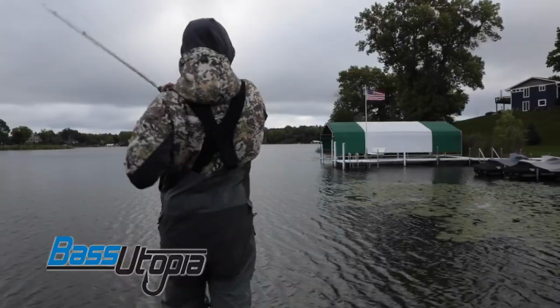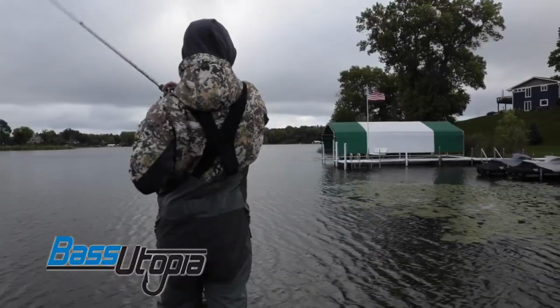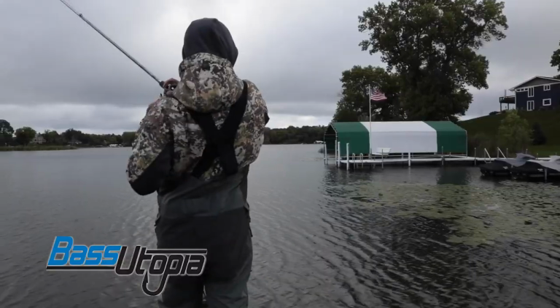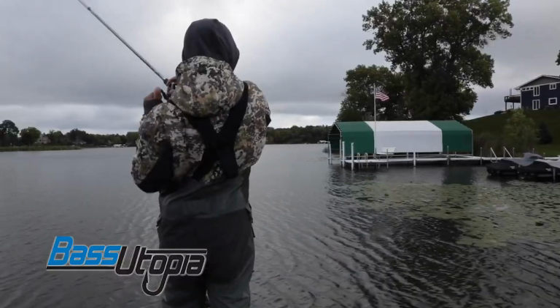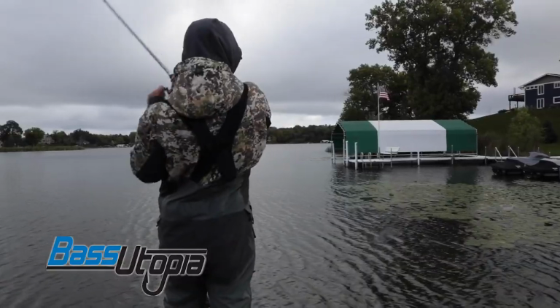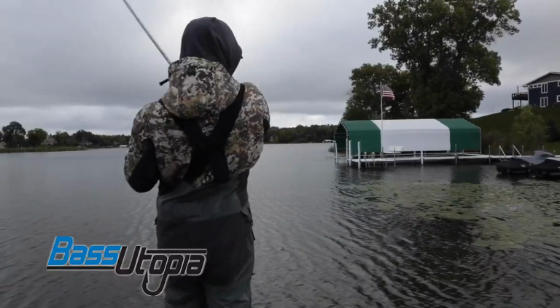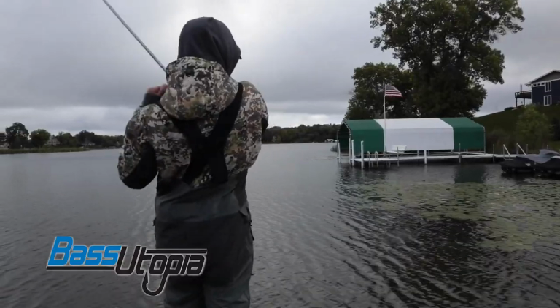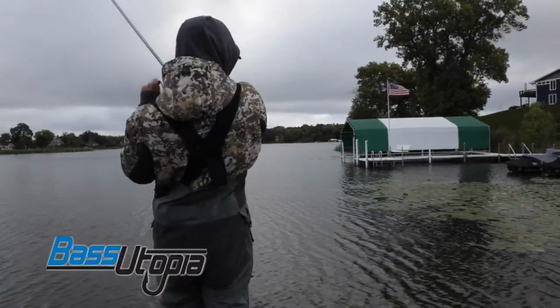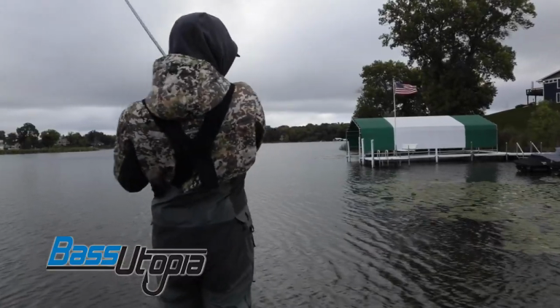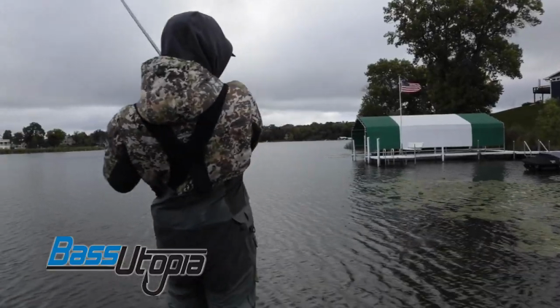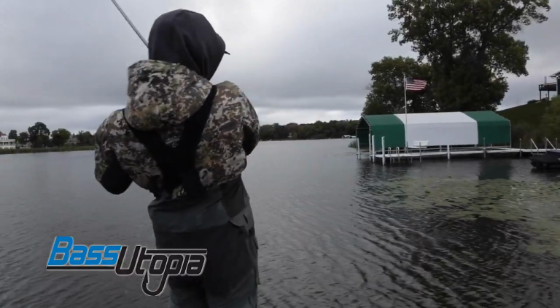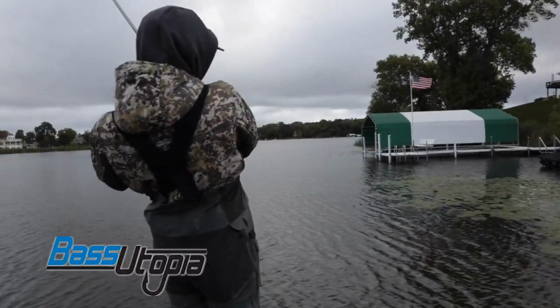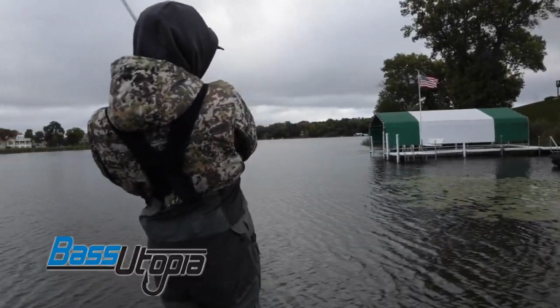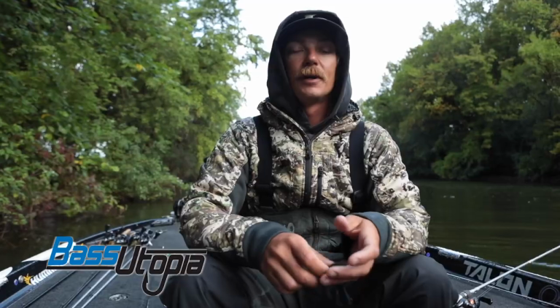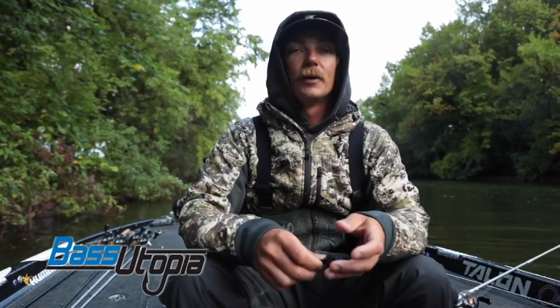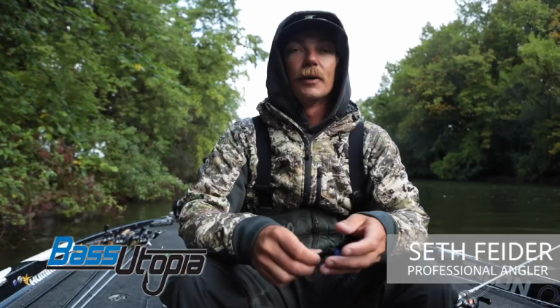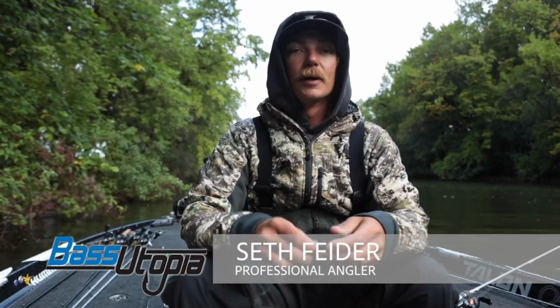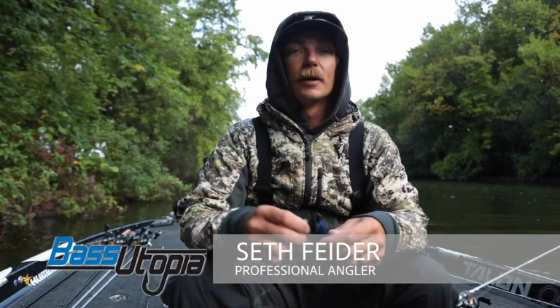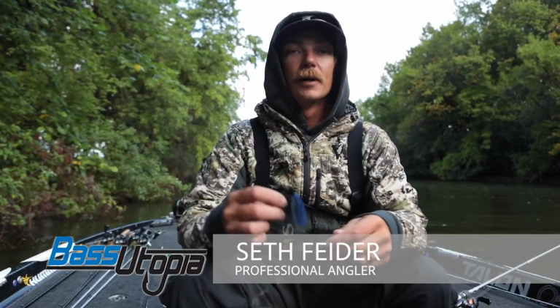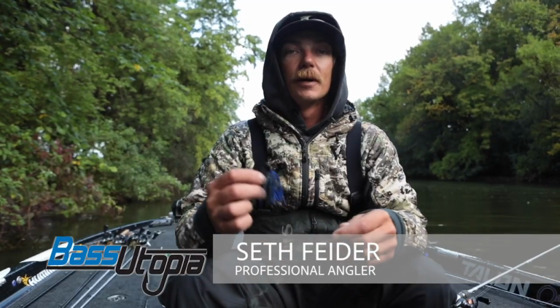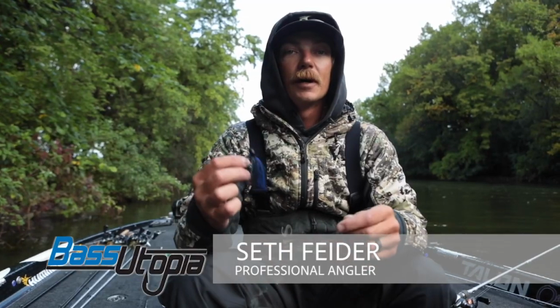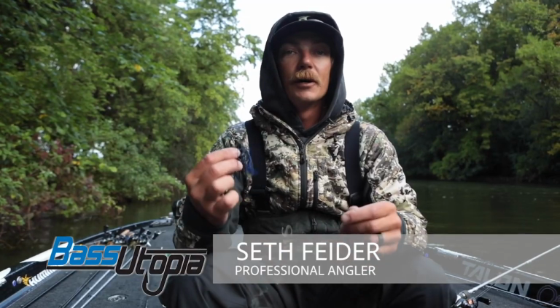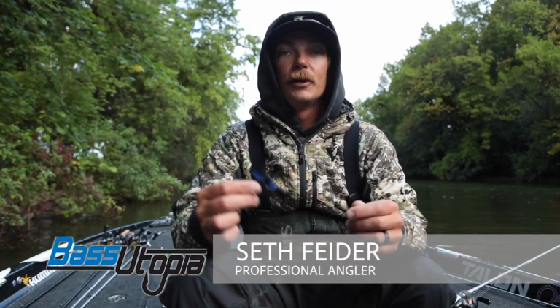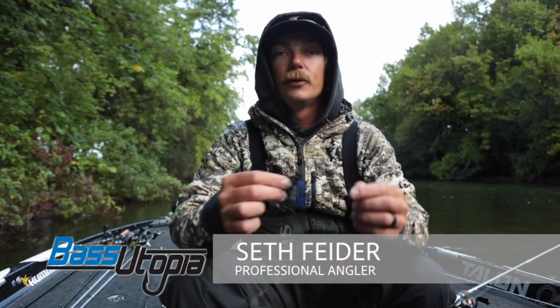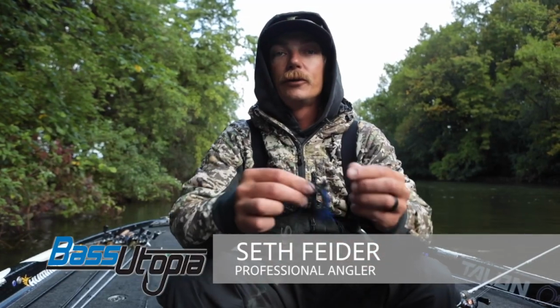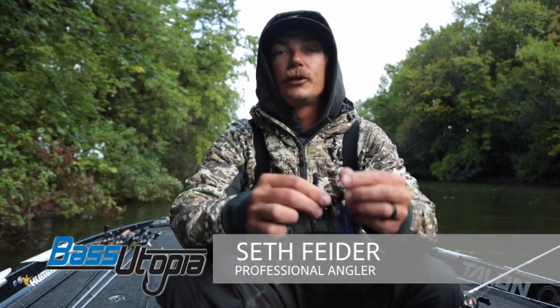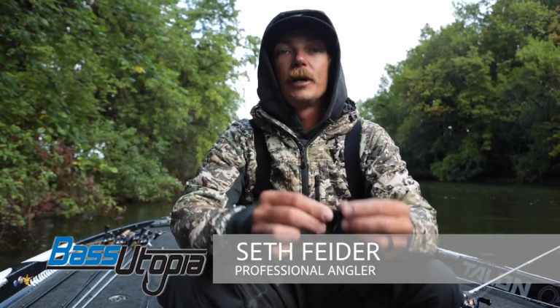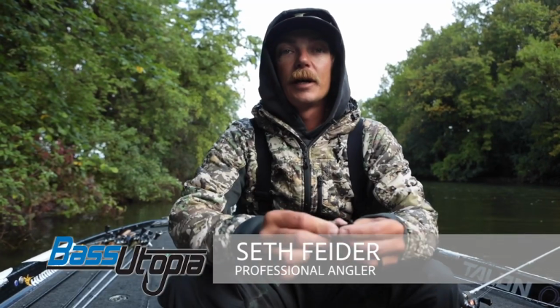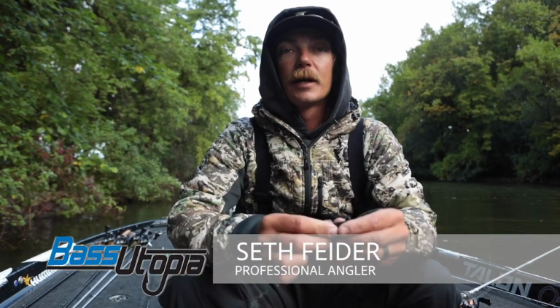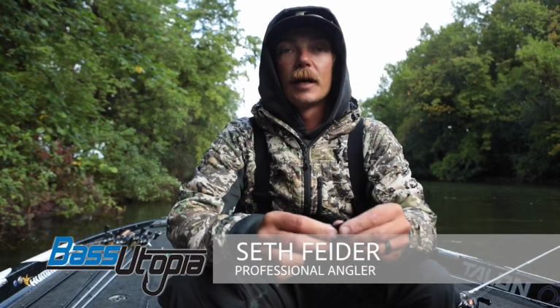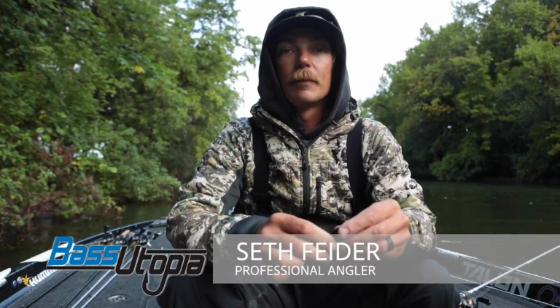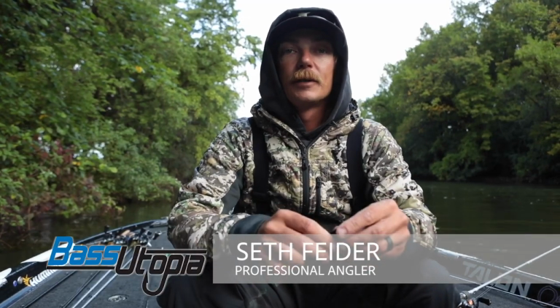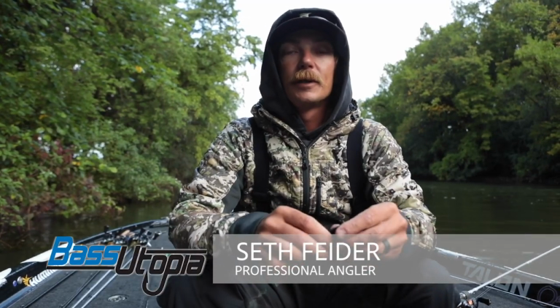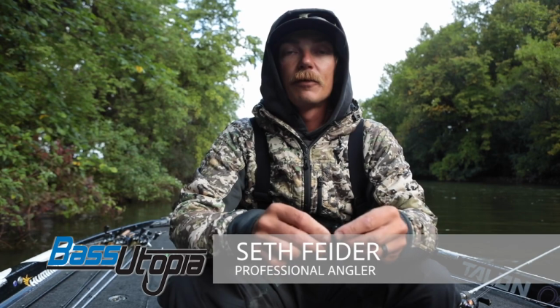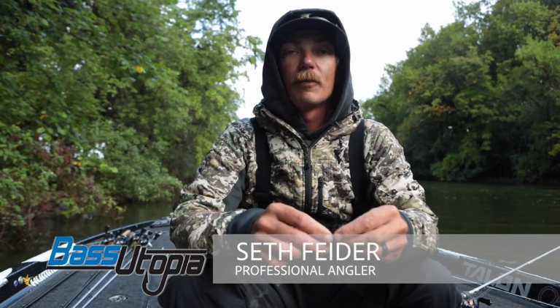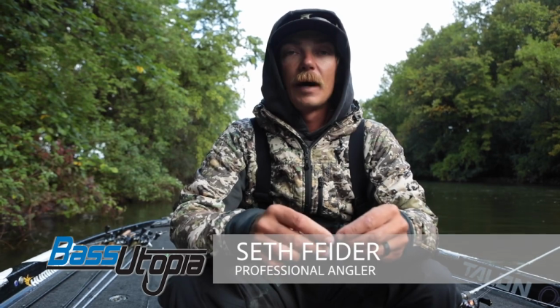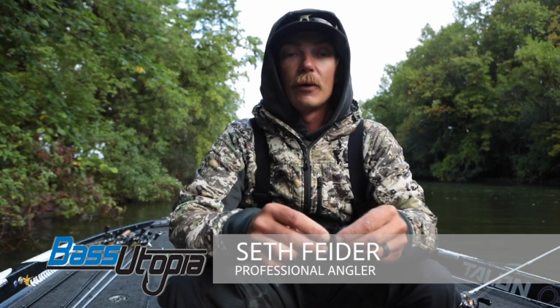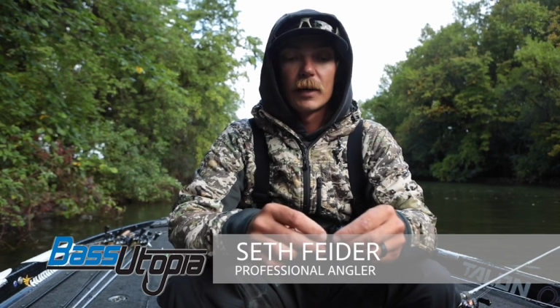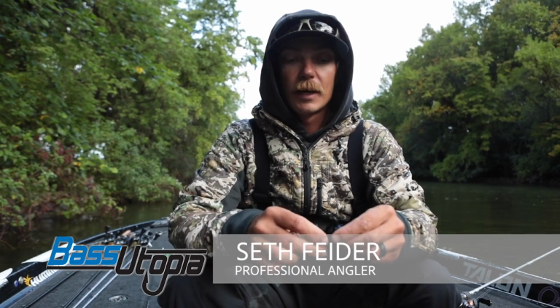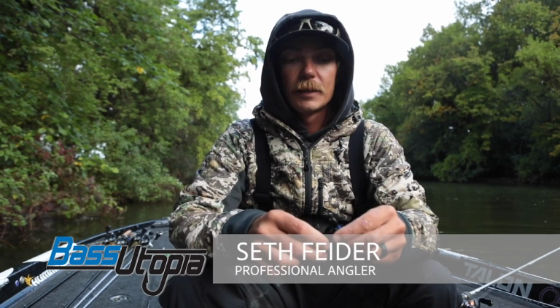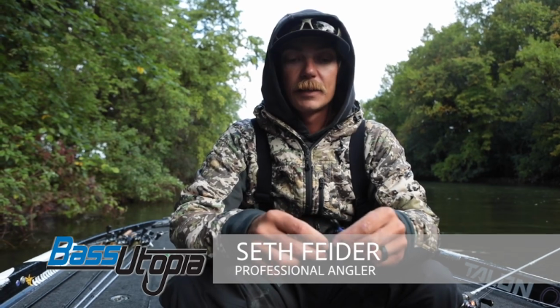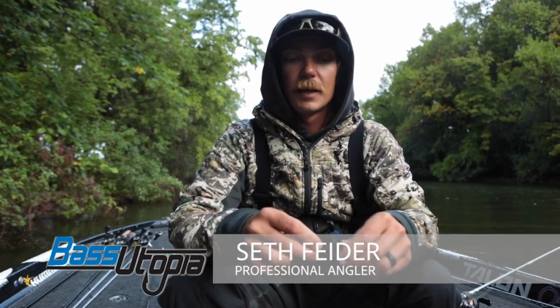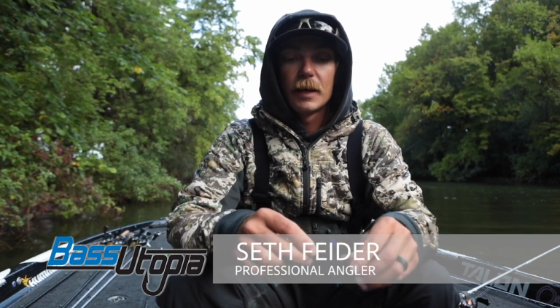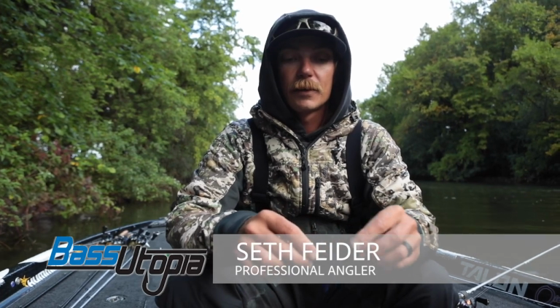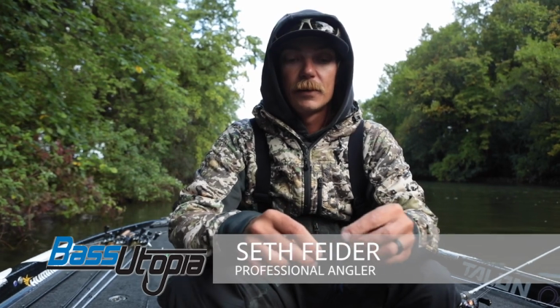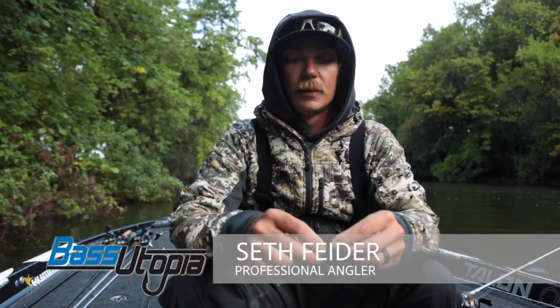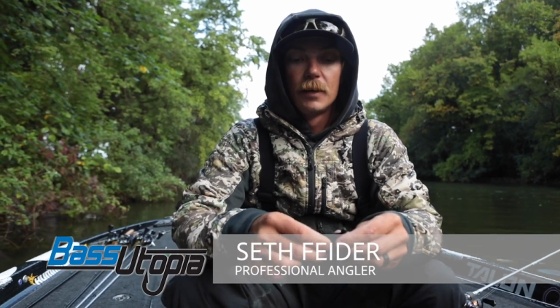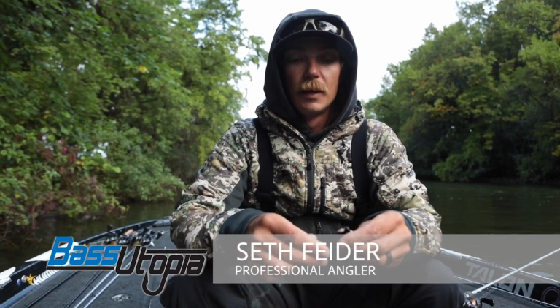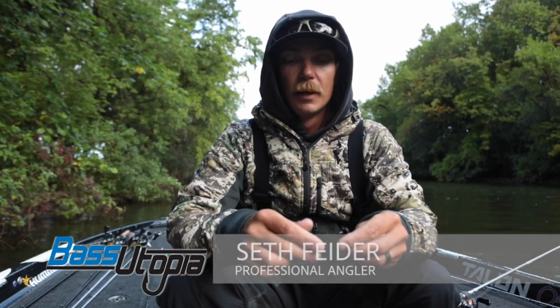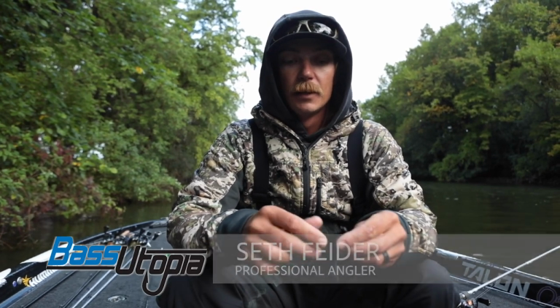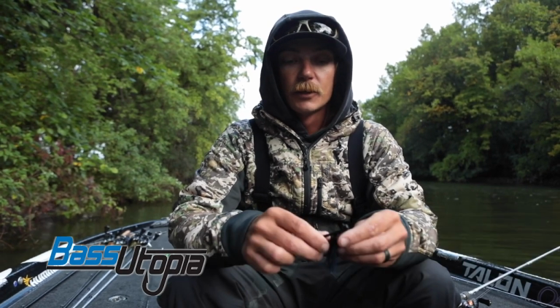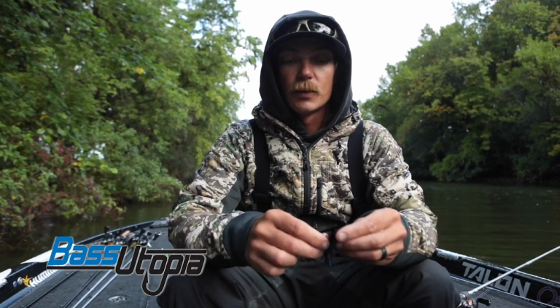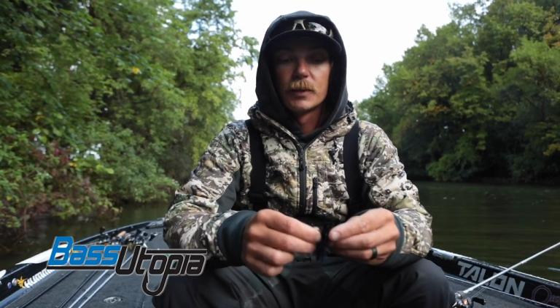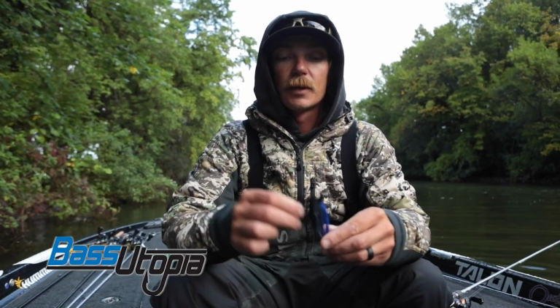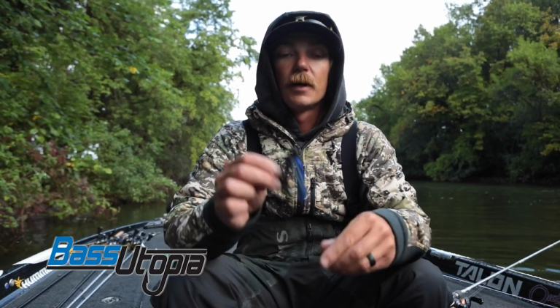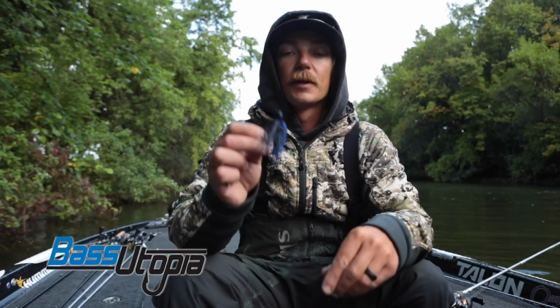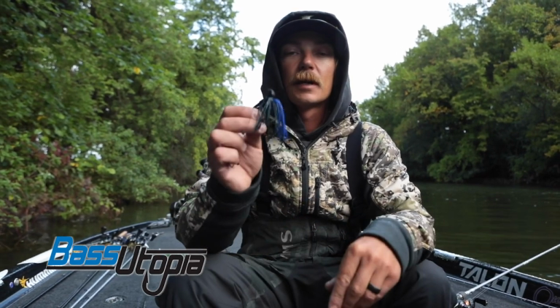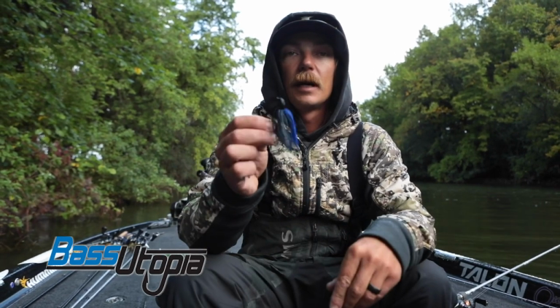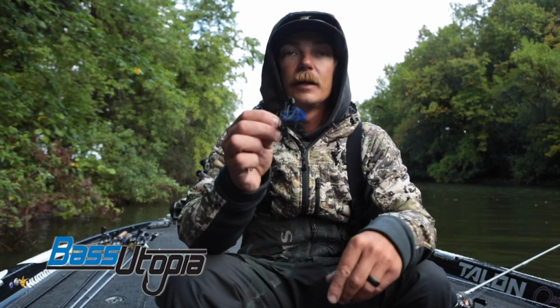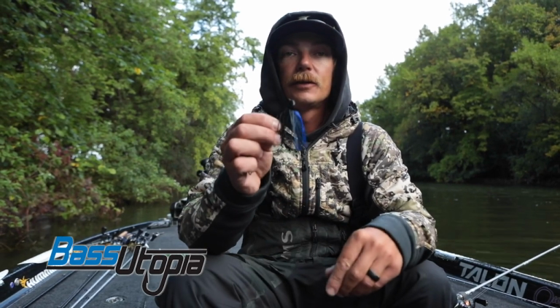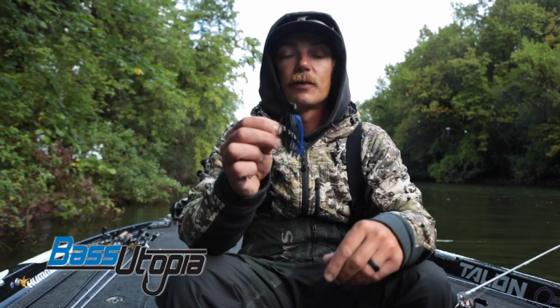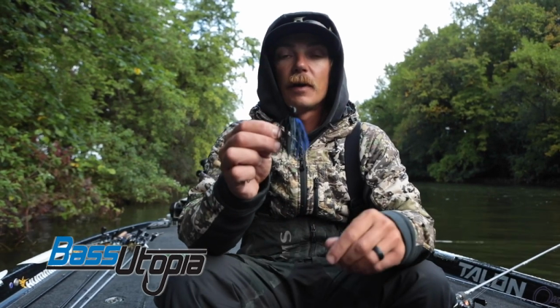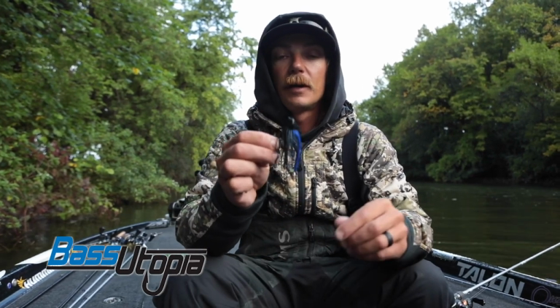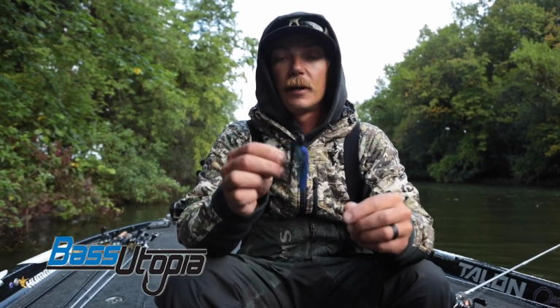What's up guys? I'm going to show you a new jig coming to you from Outkast Tackle. This one's called the Cage Fighter.